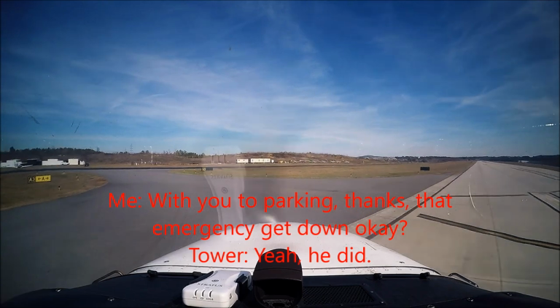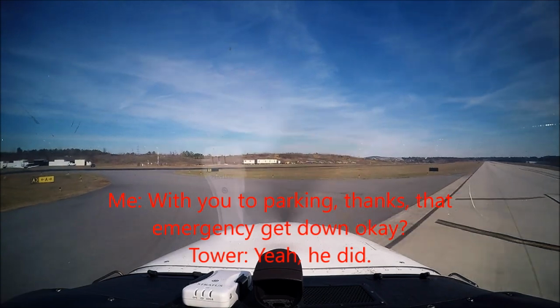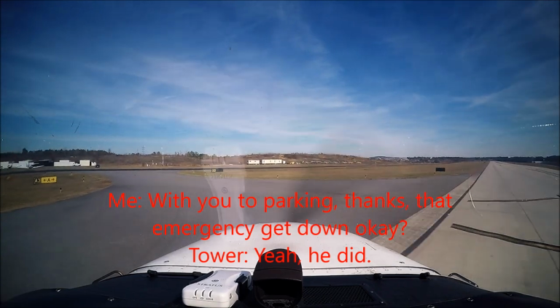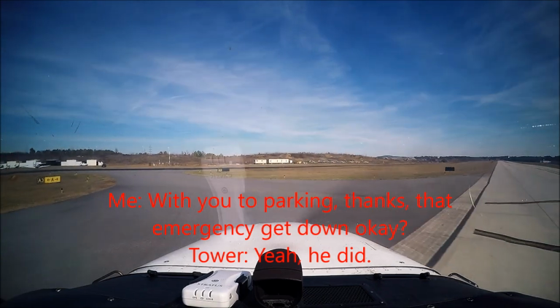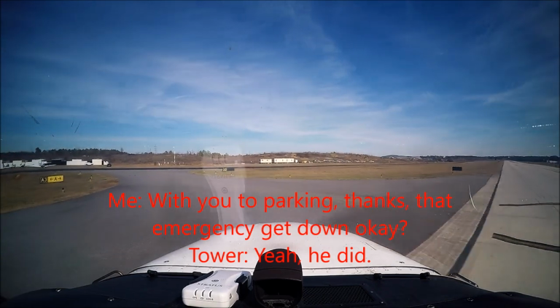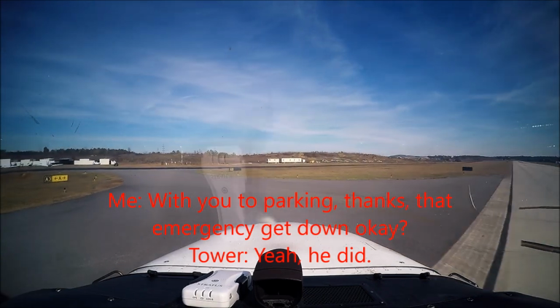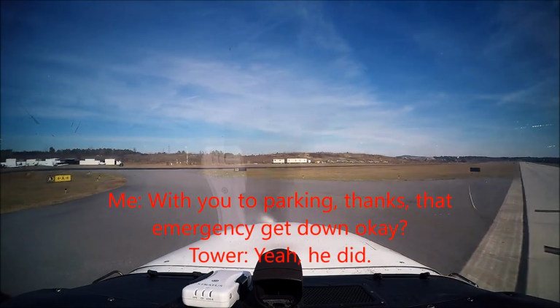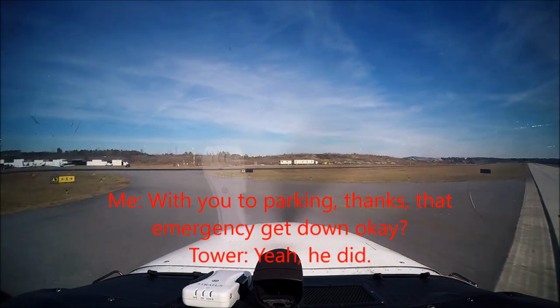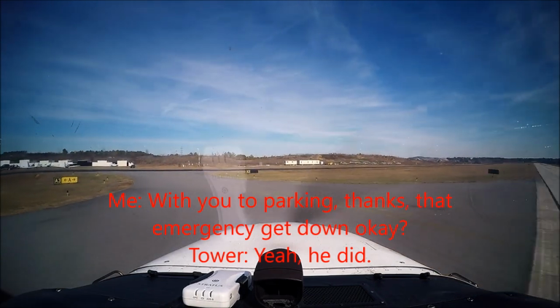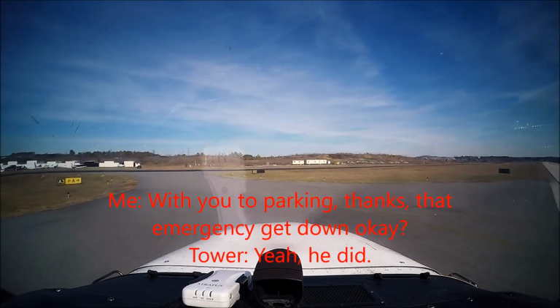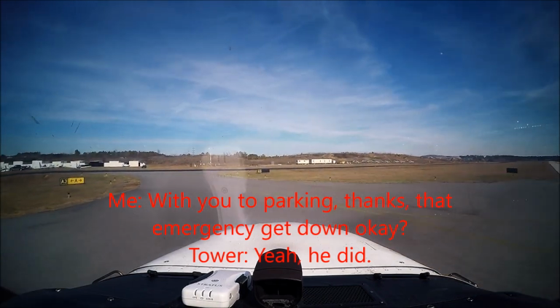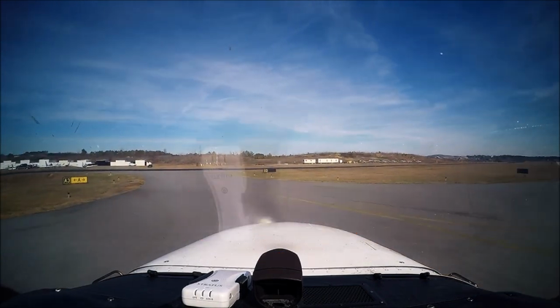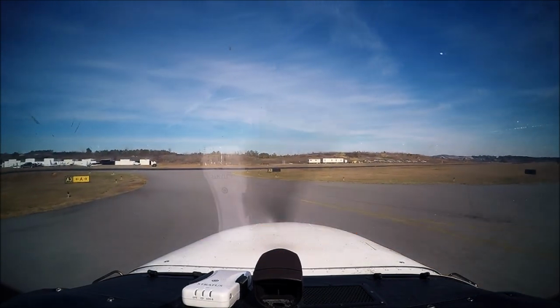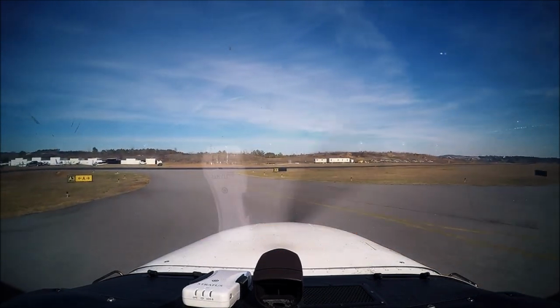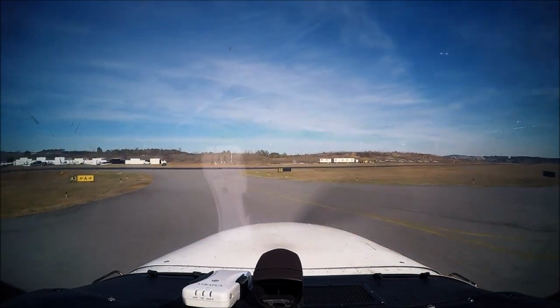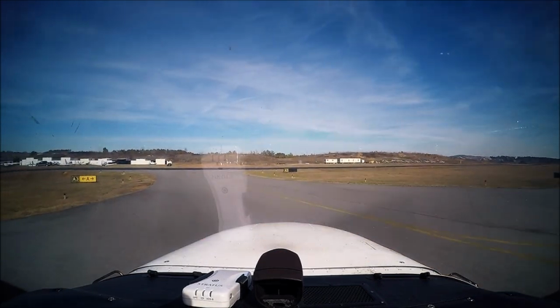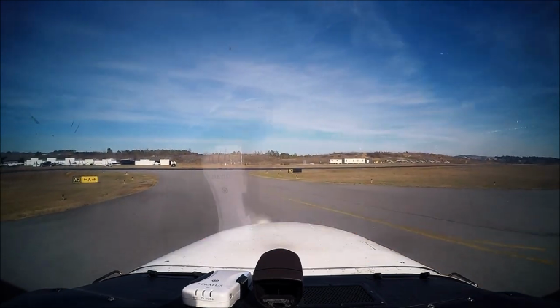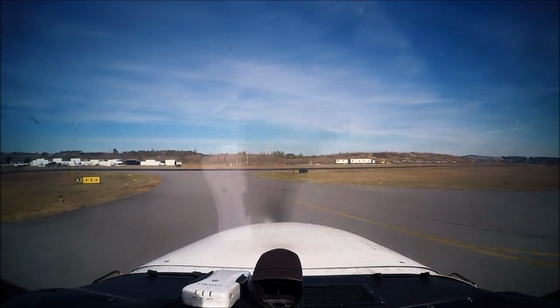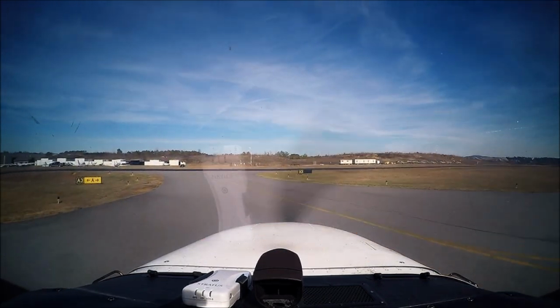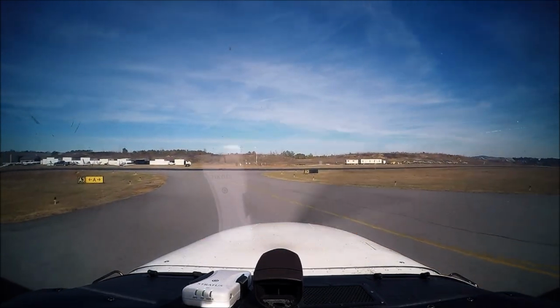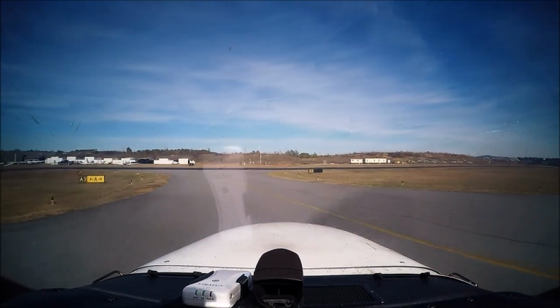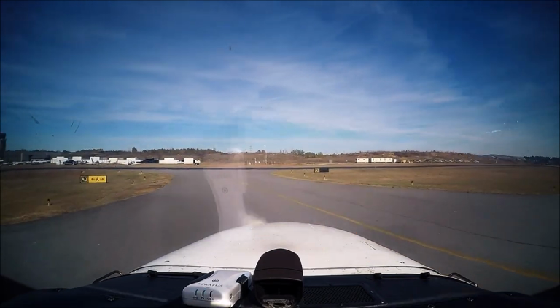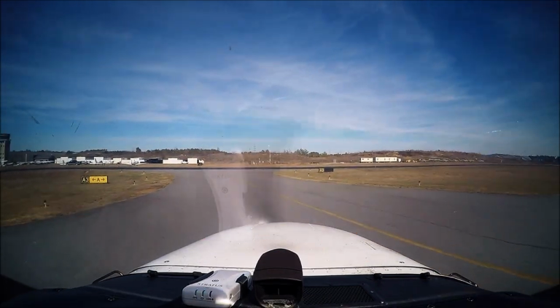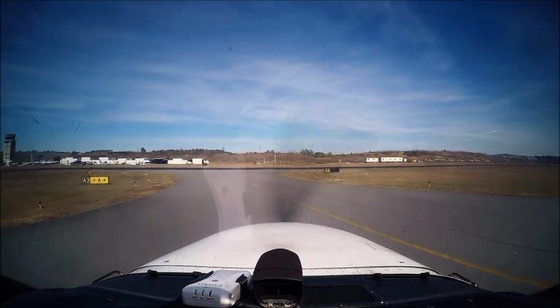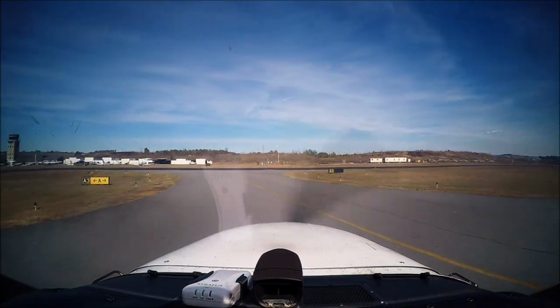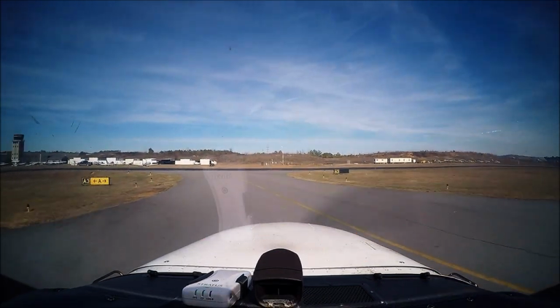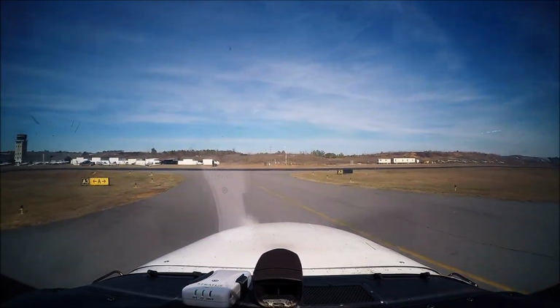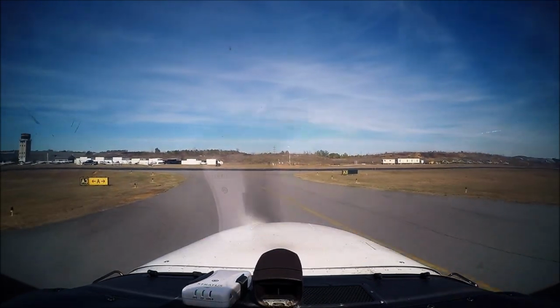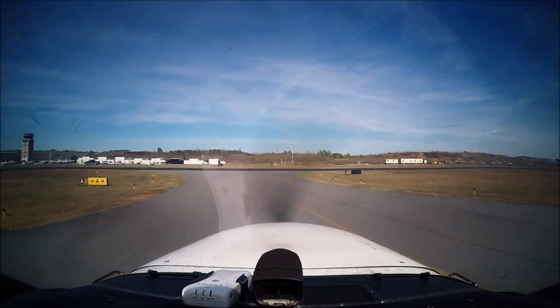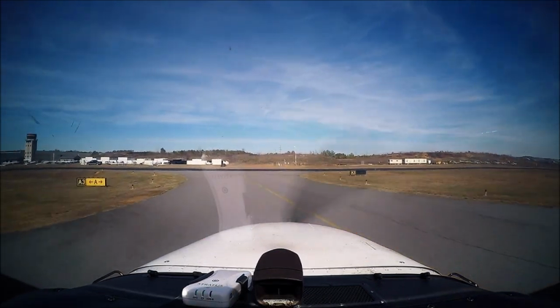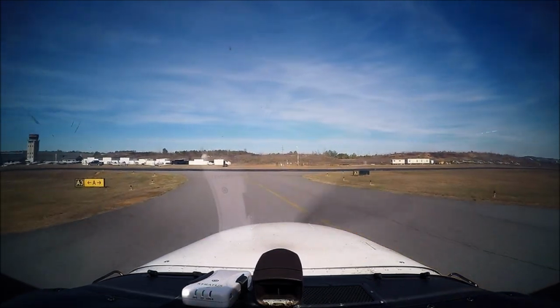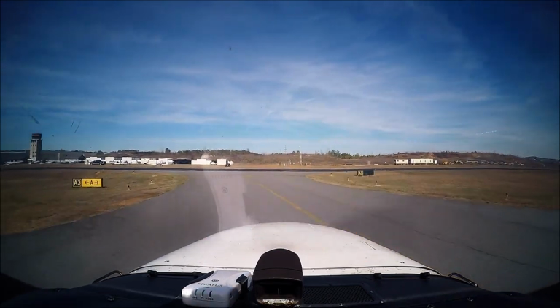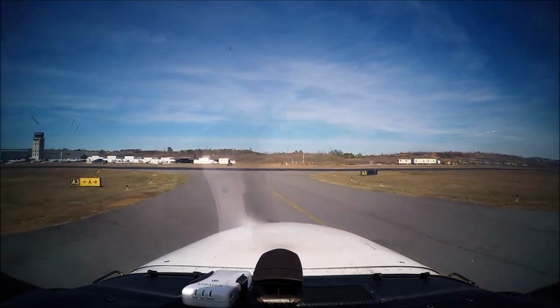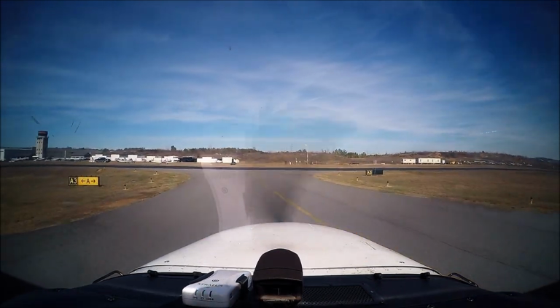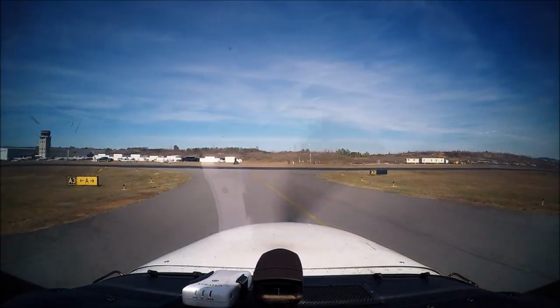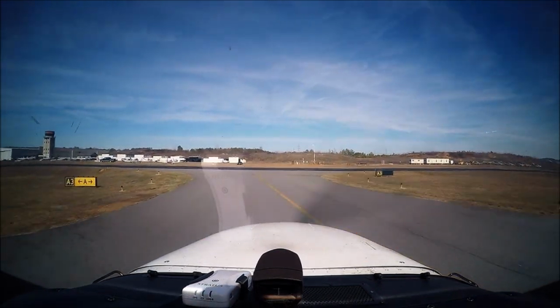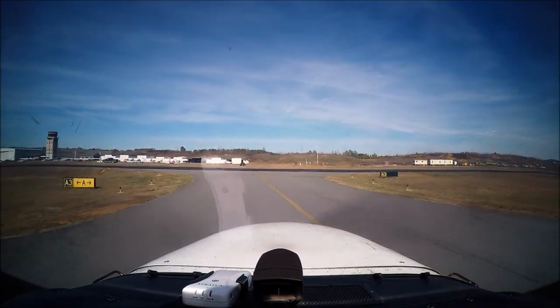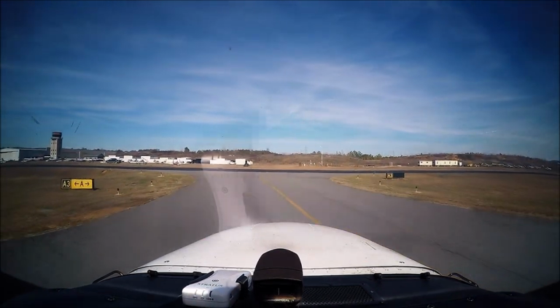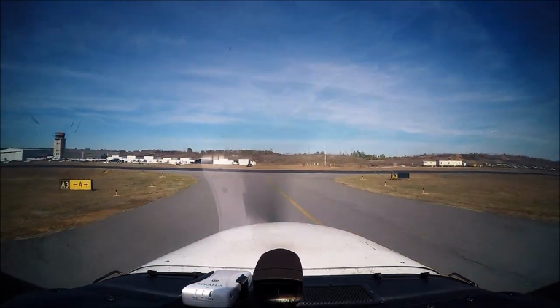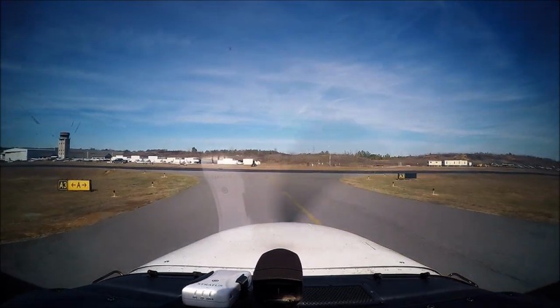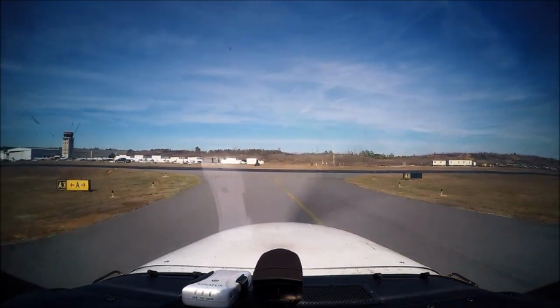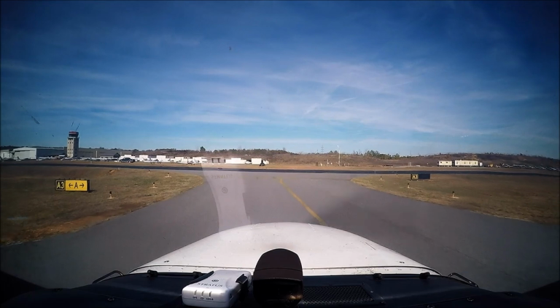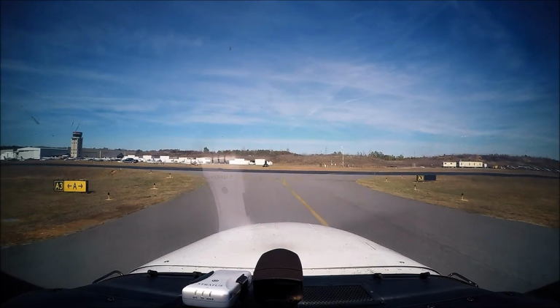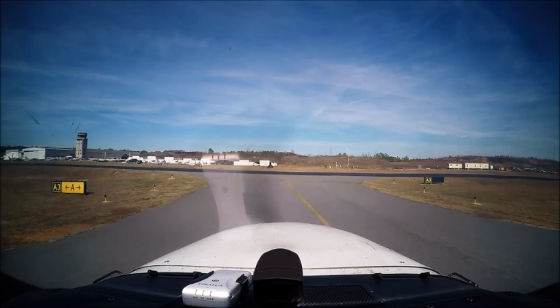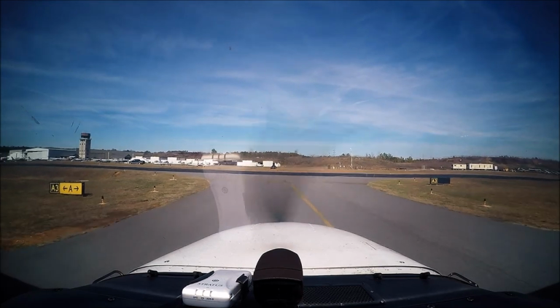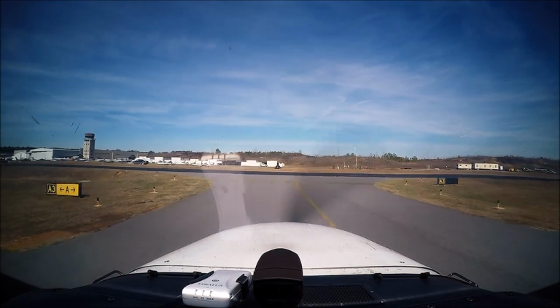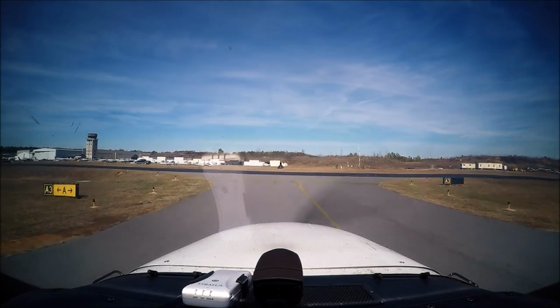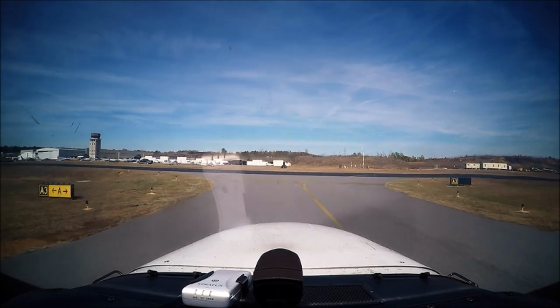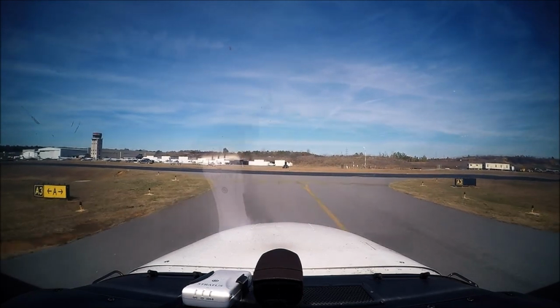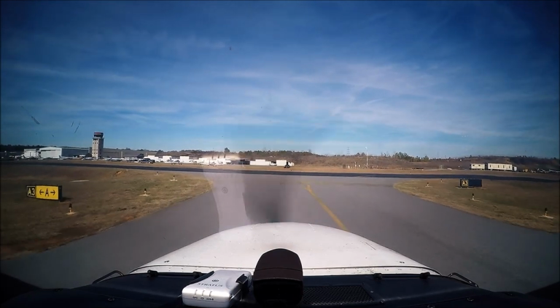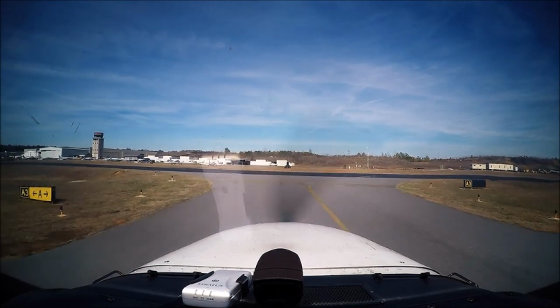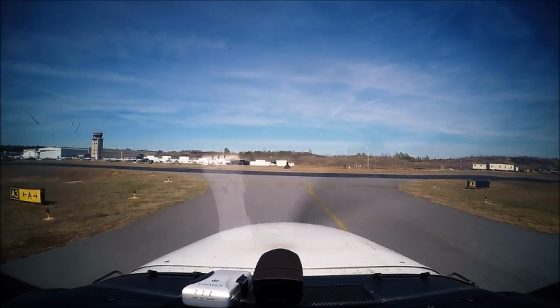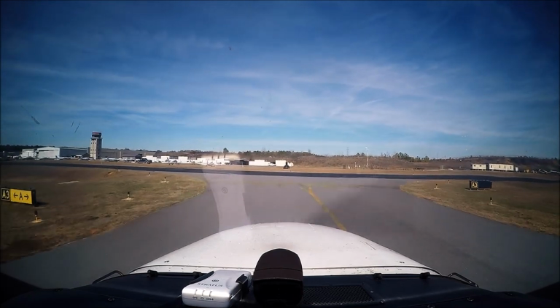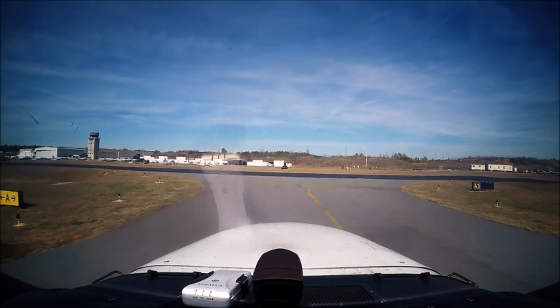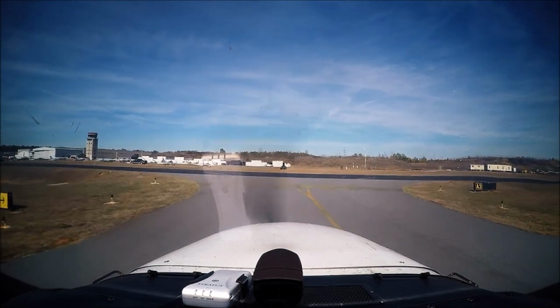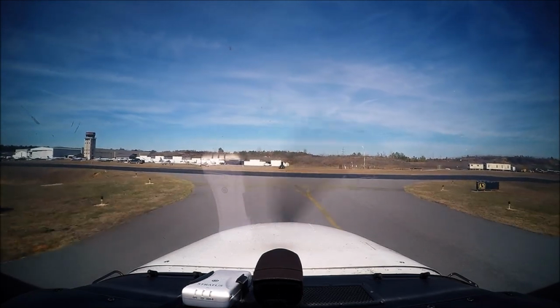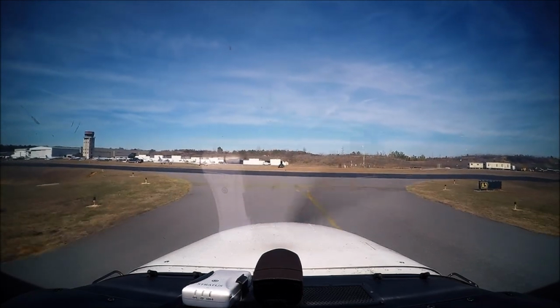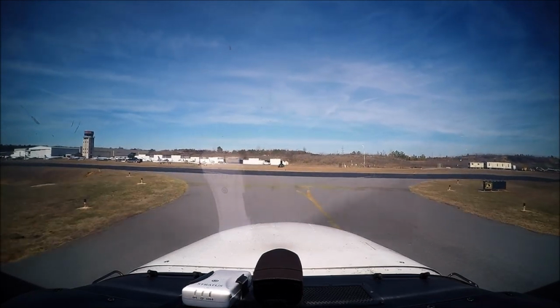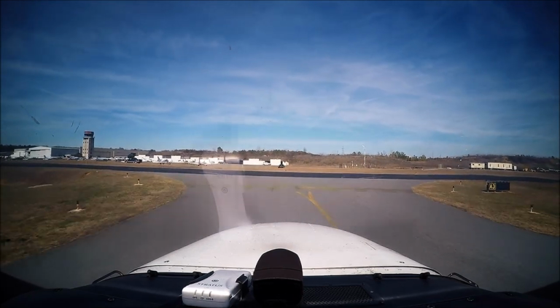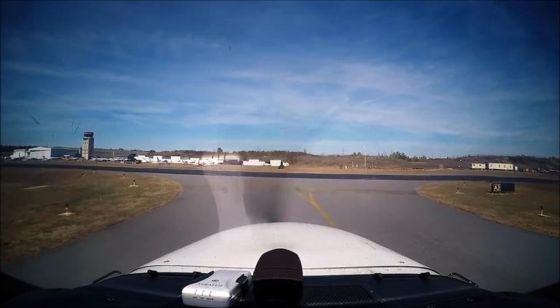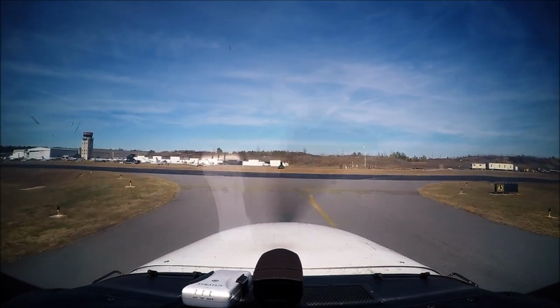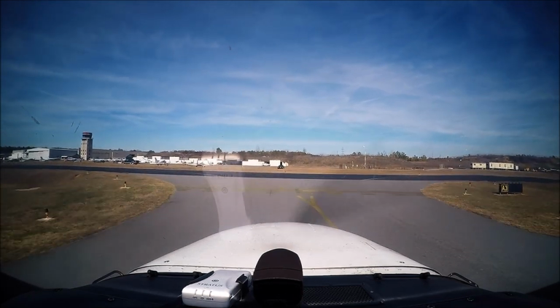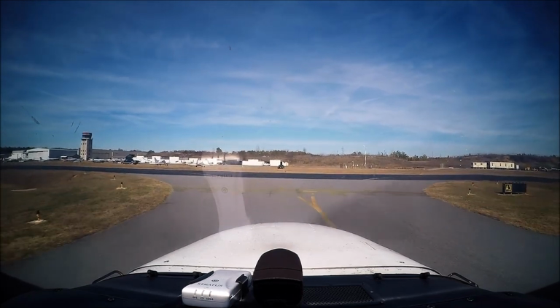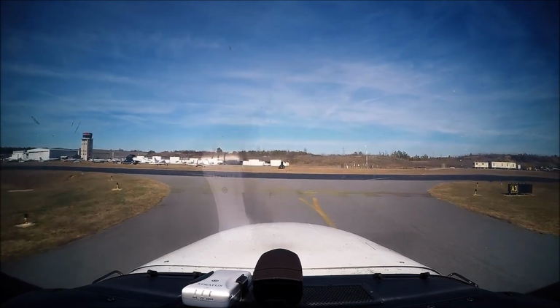587 Mike, traffic on departure, fly runway heading, cleared for takeoff, runway niner. Fly runway heading, cleared for takeoff runway niner, 587 Mike.